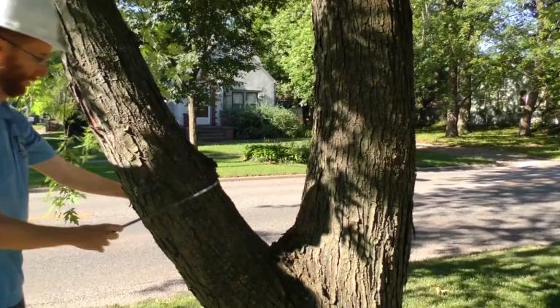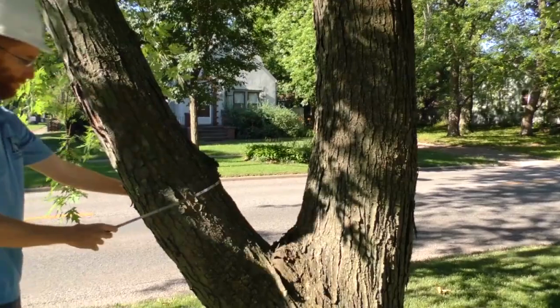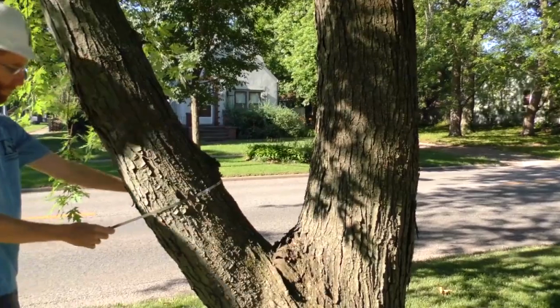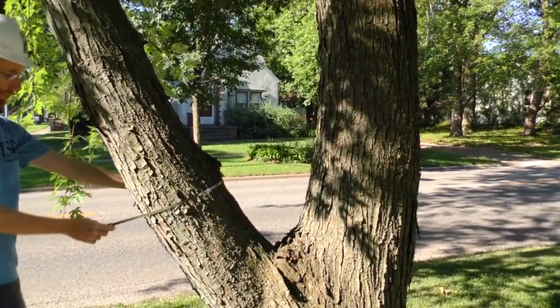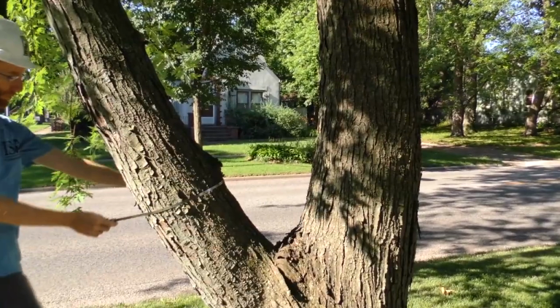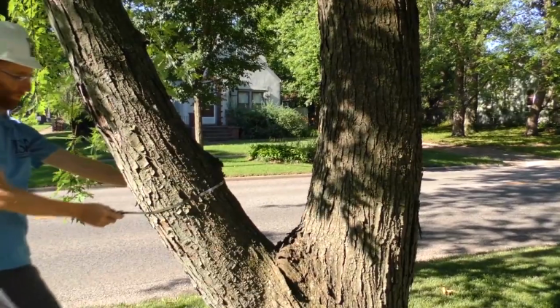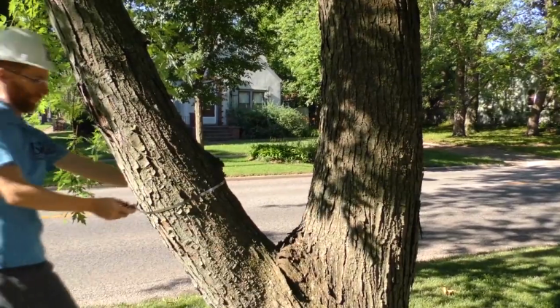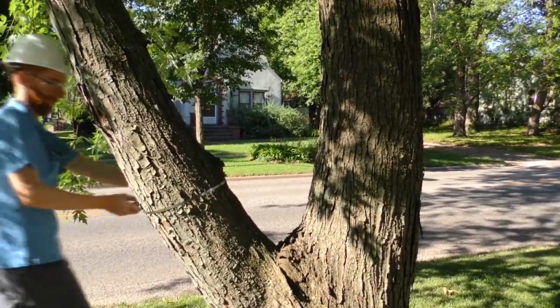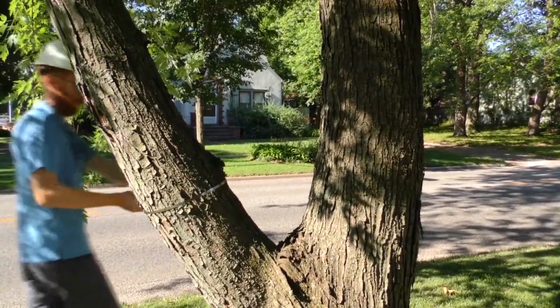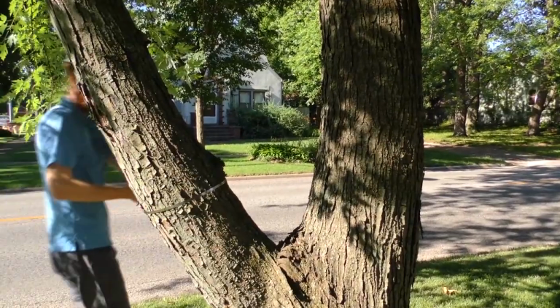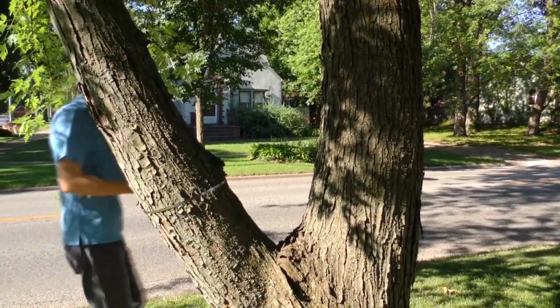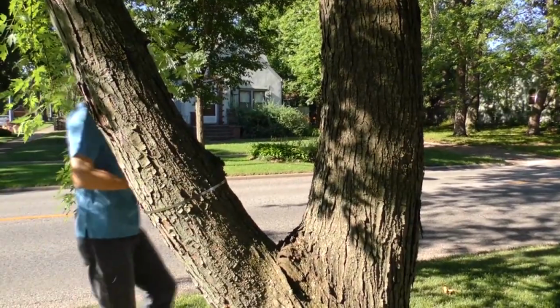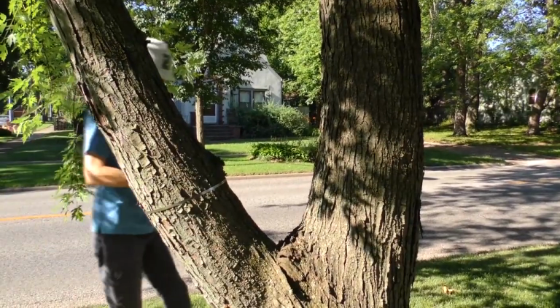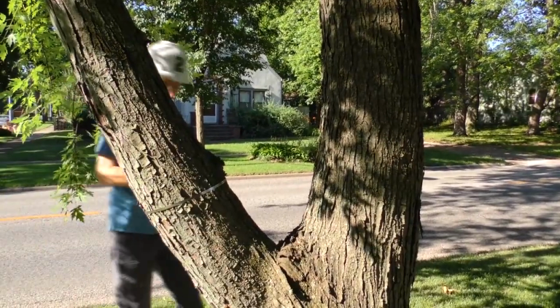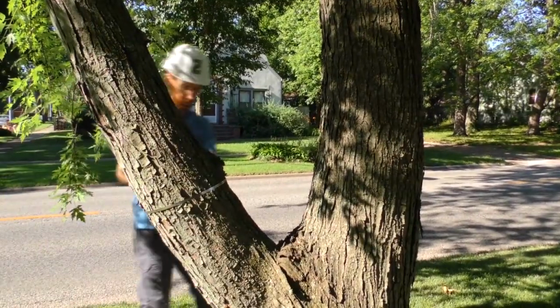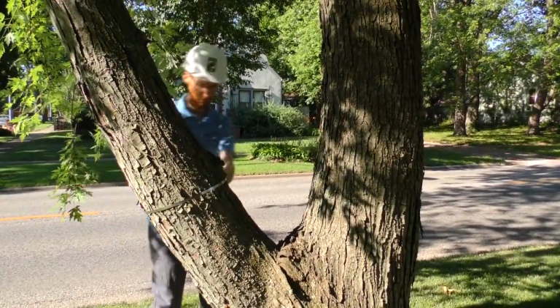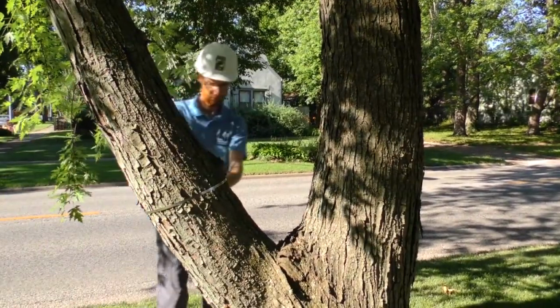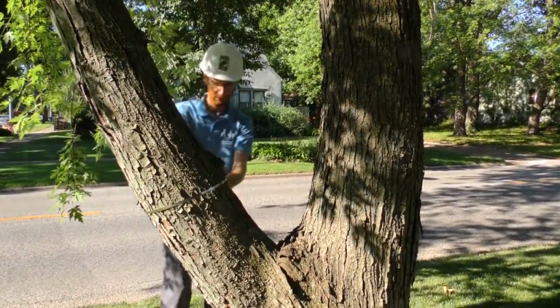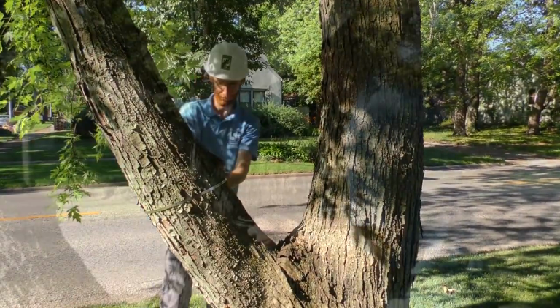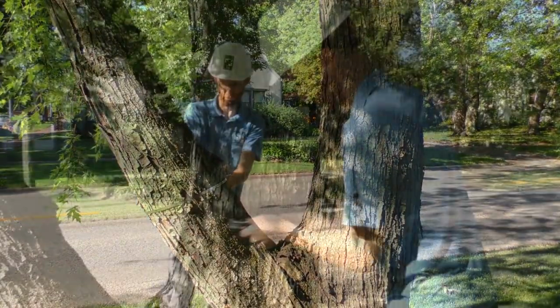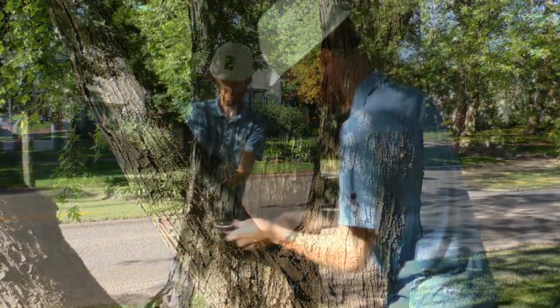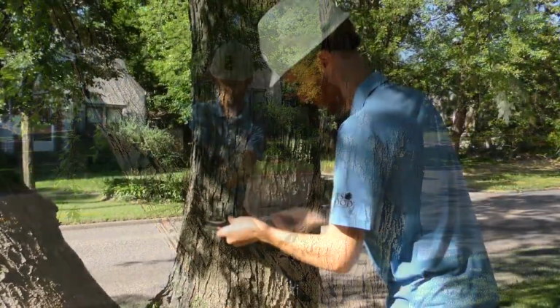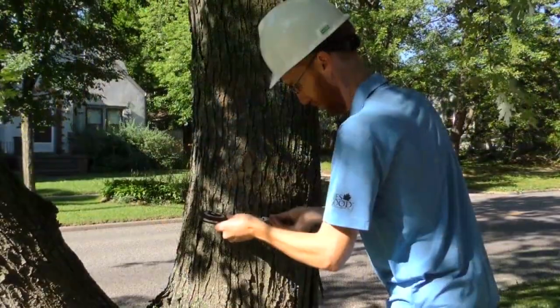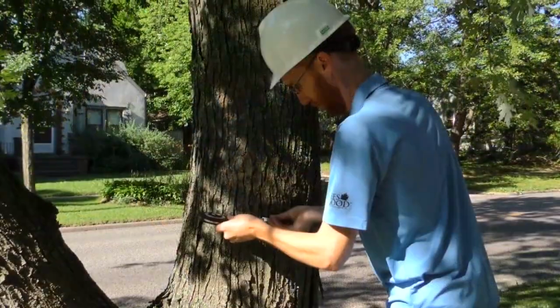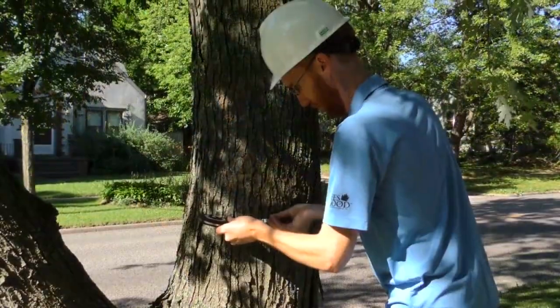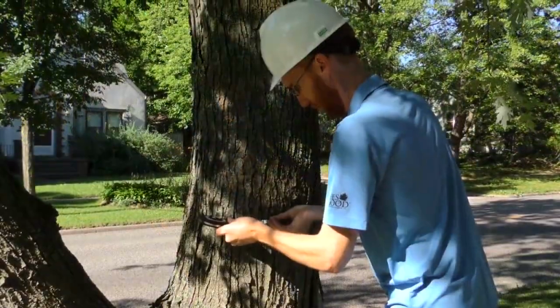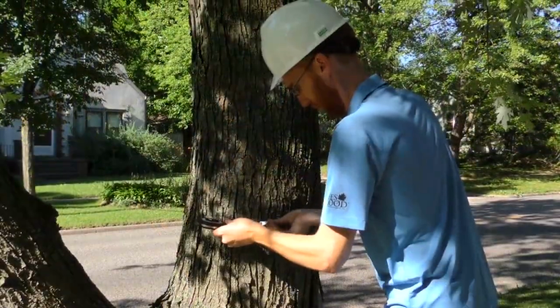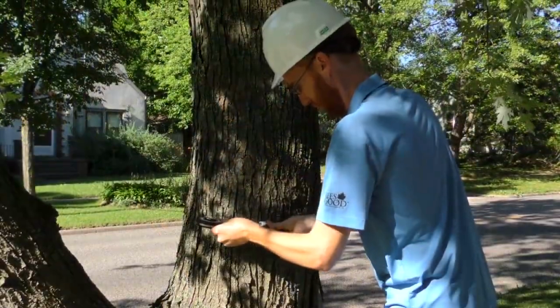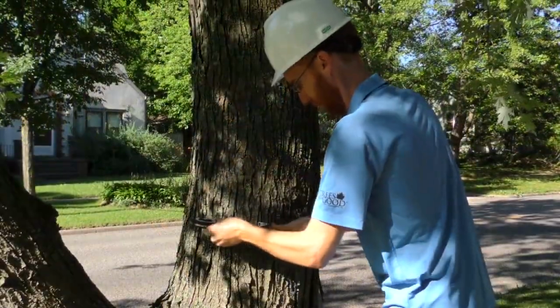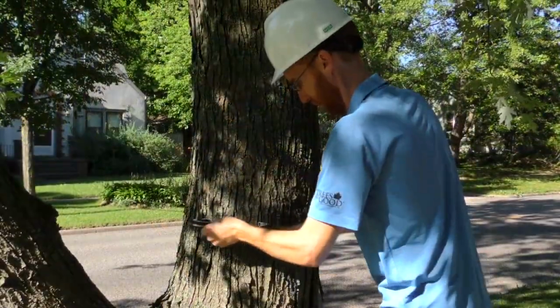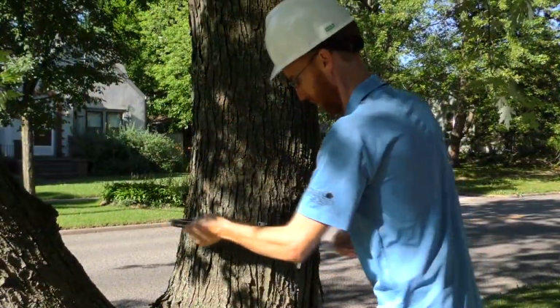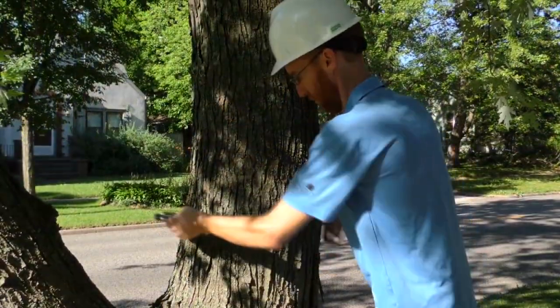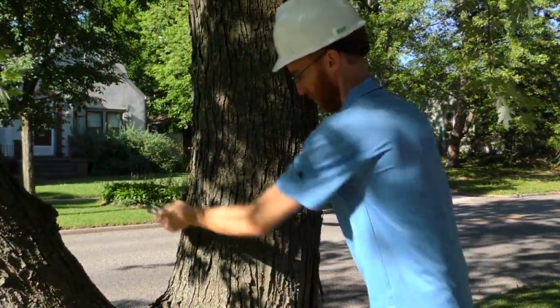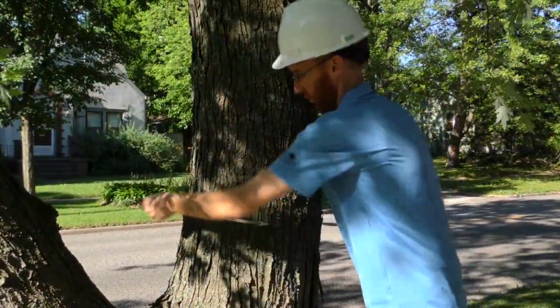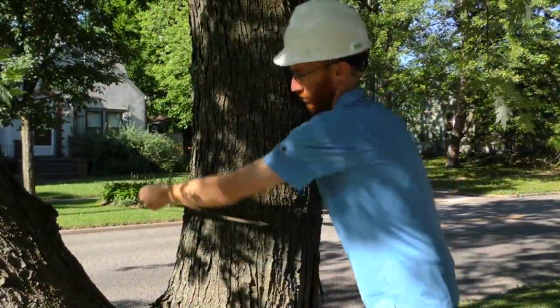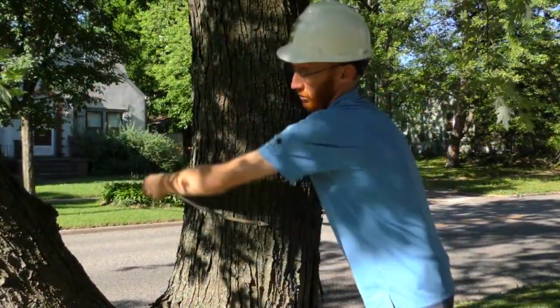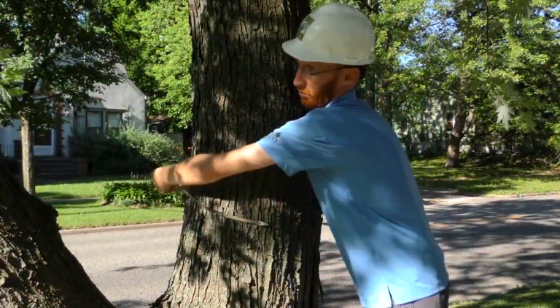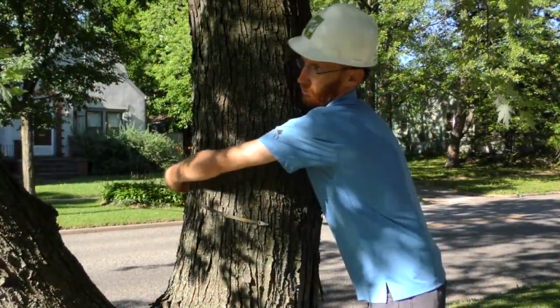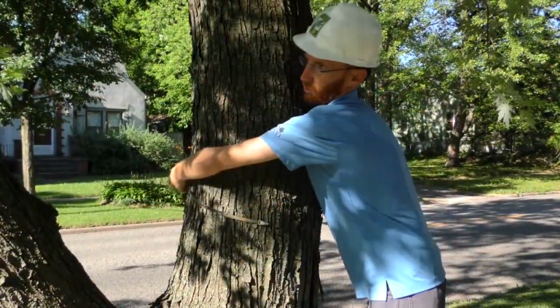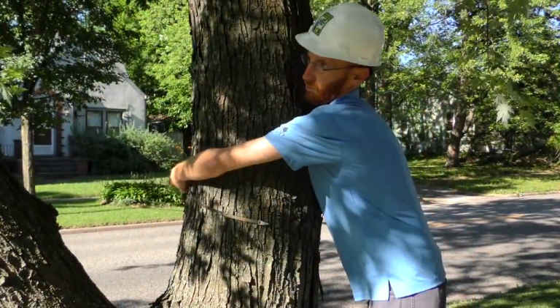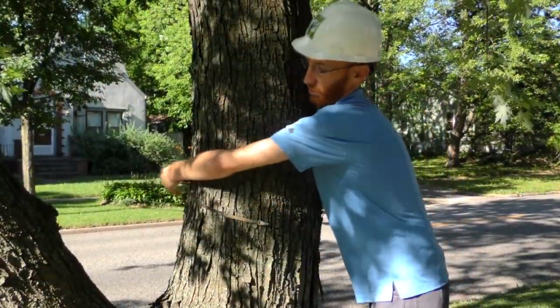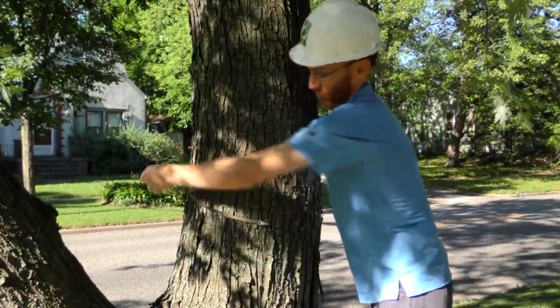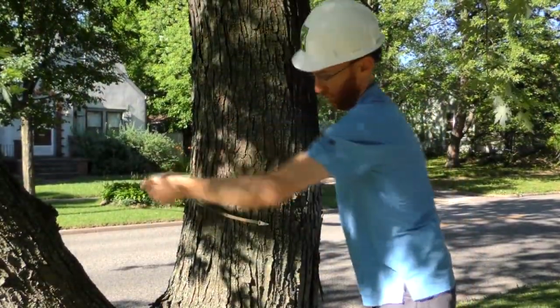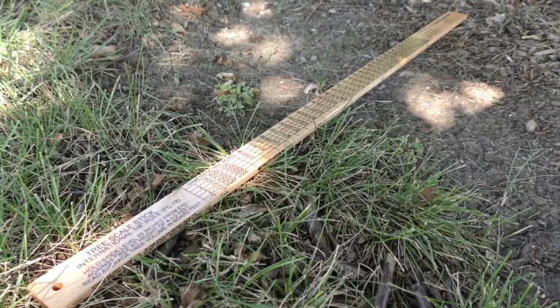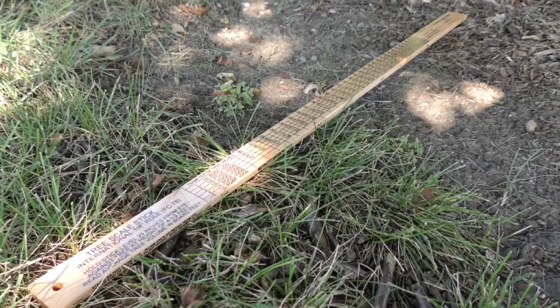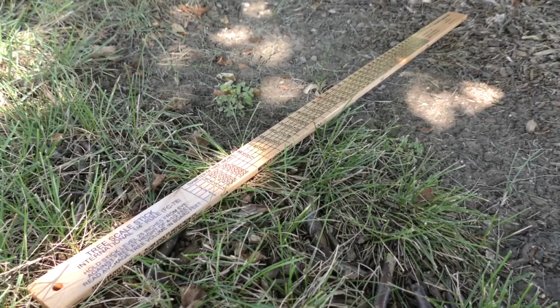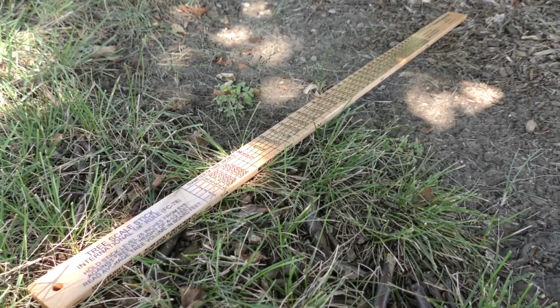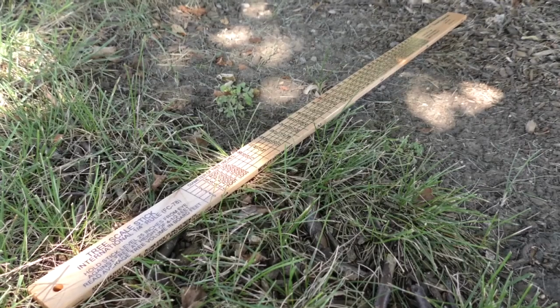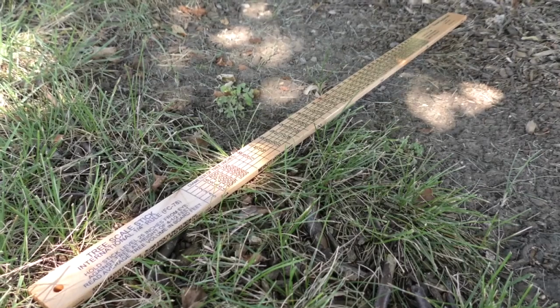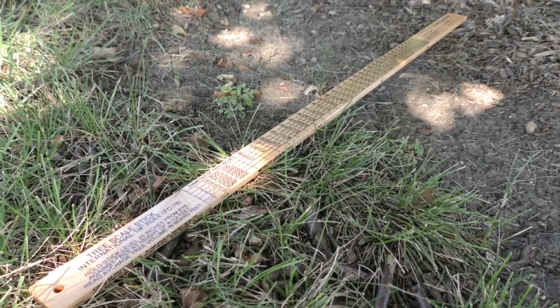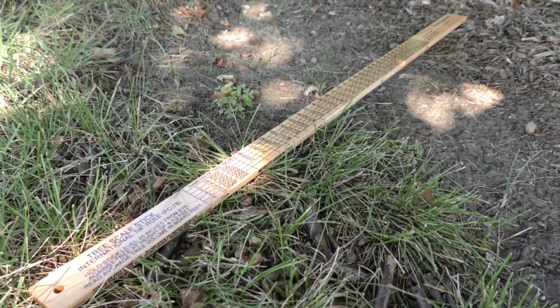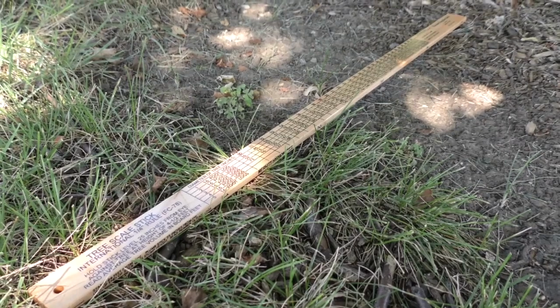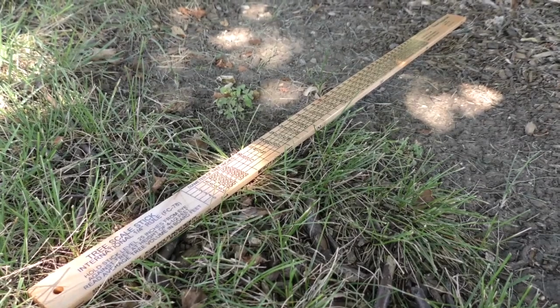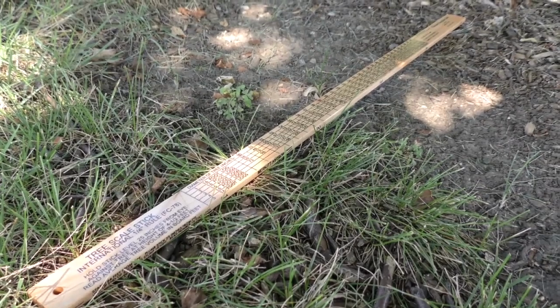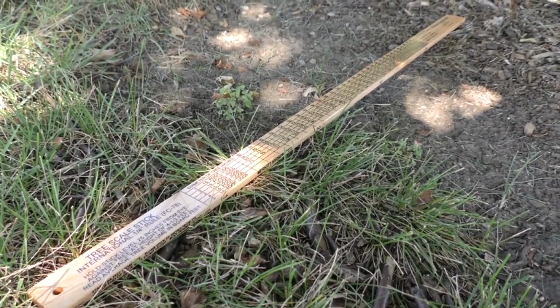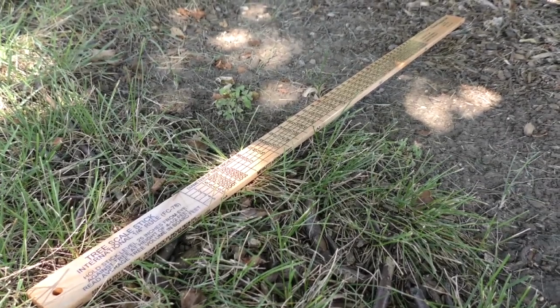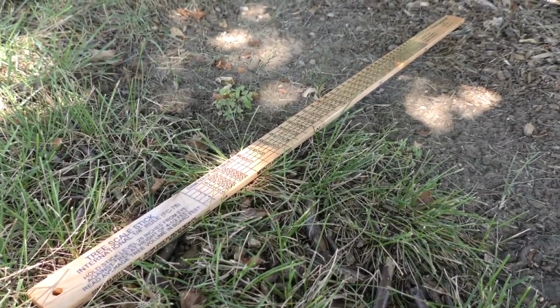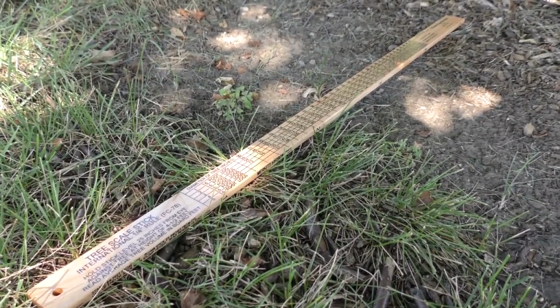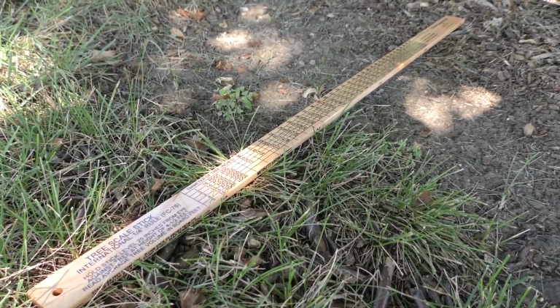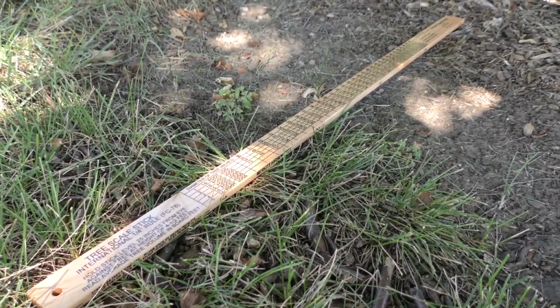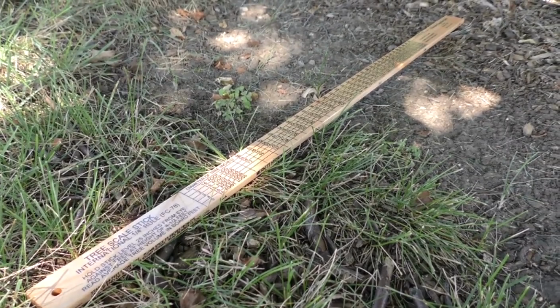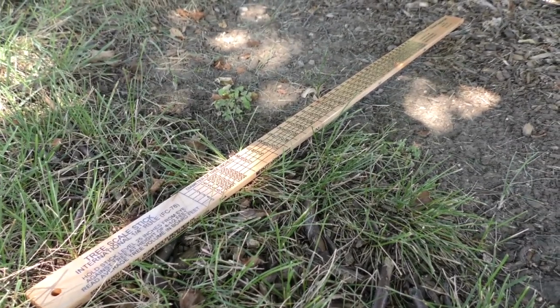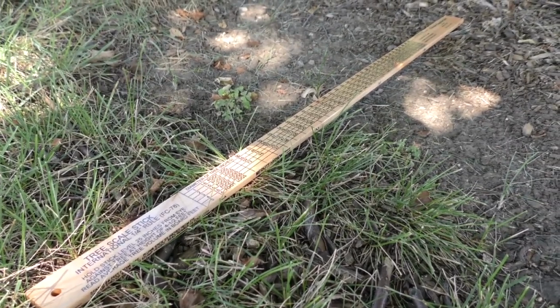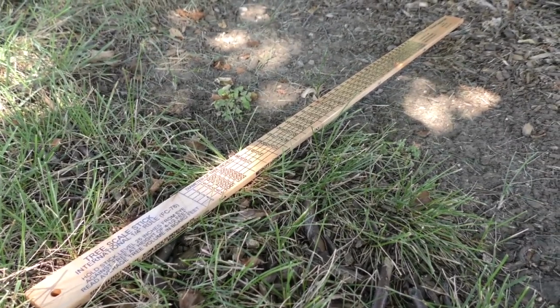If you are measuring a multi-stem tree, always document exactly where you took the measurement.